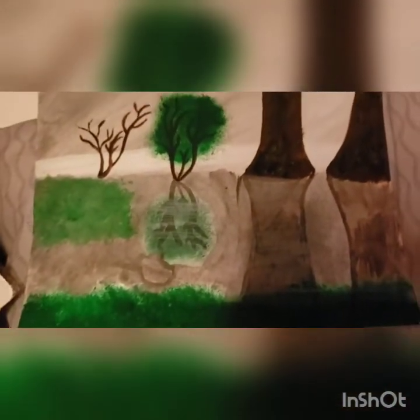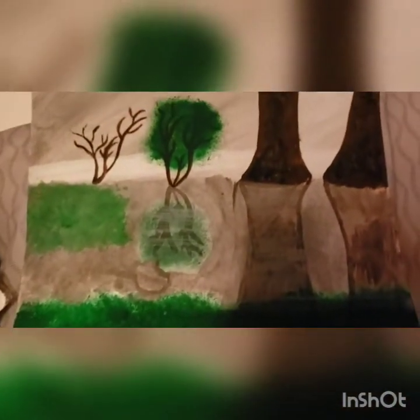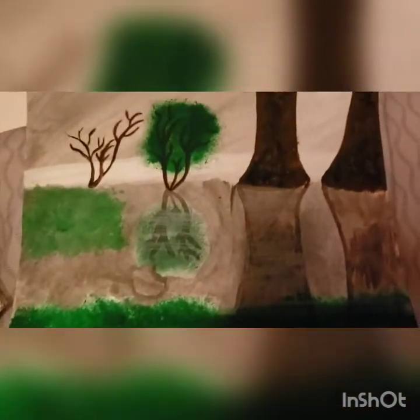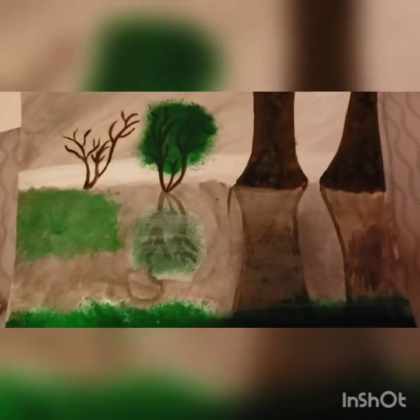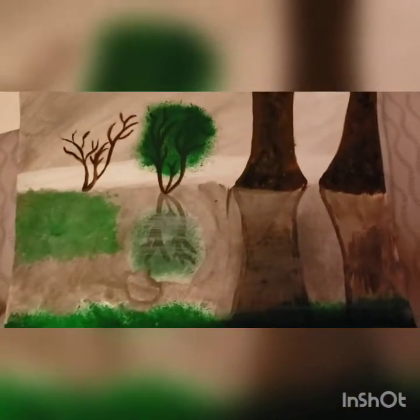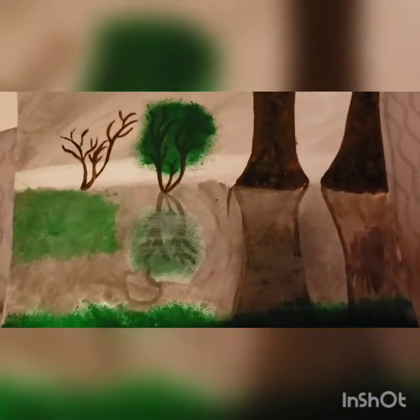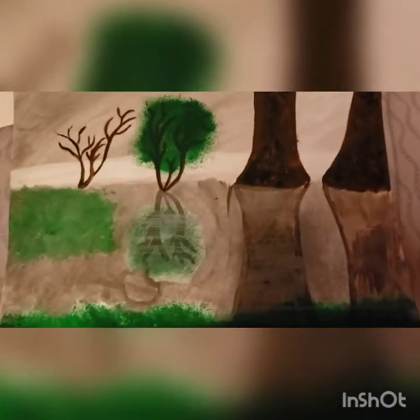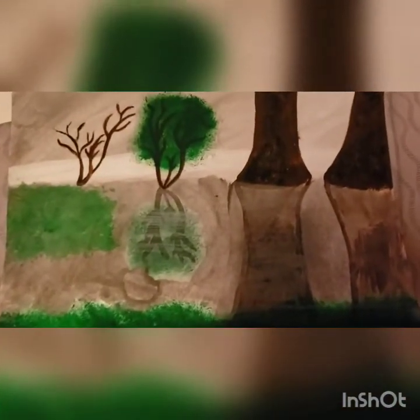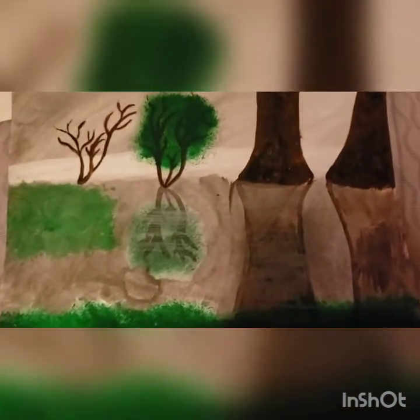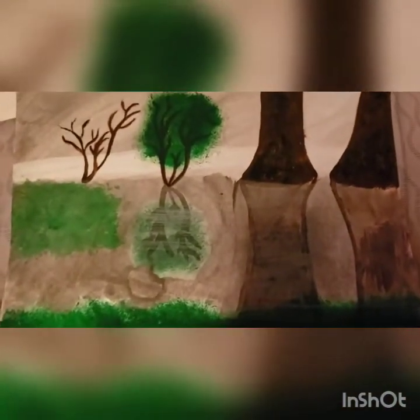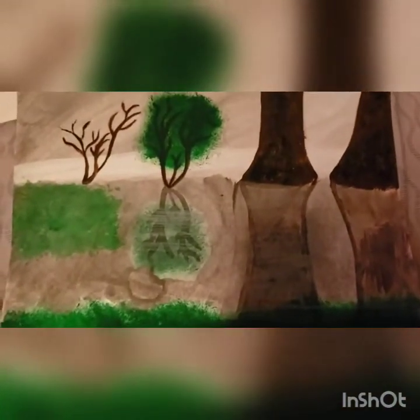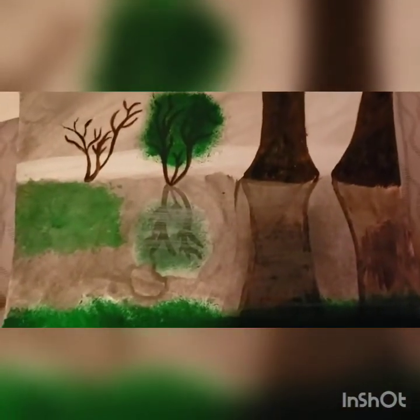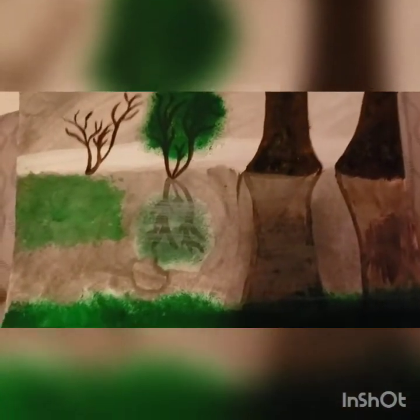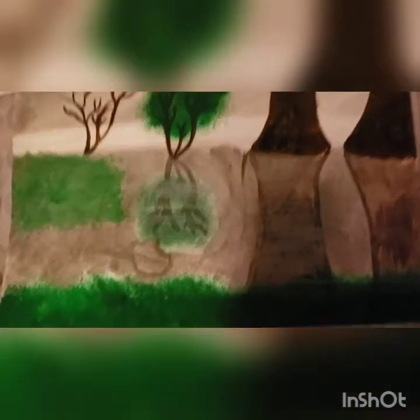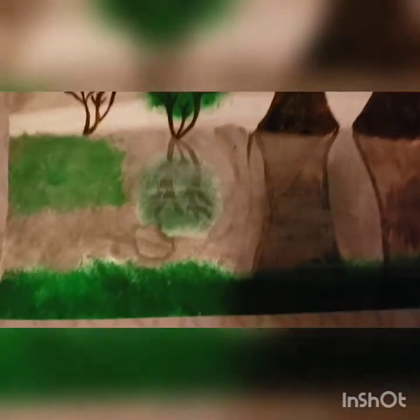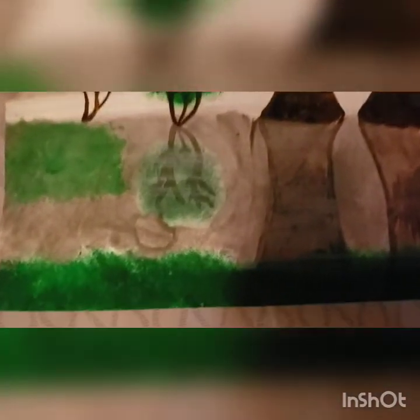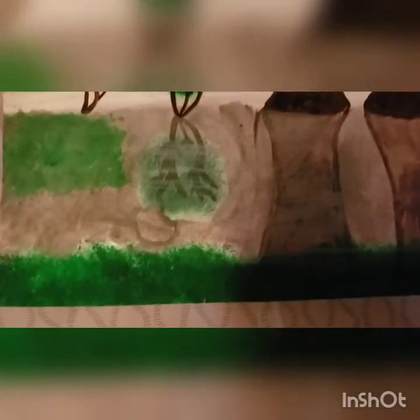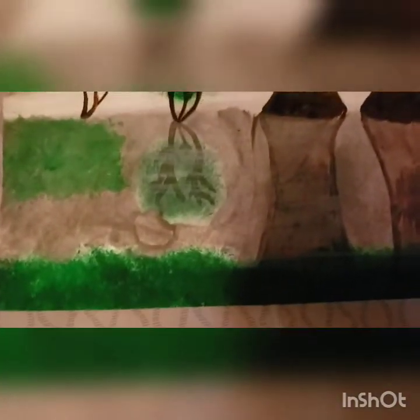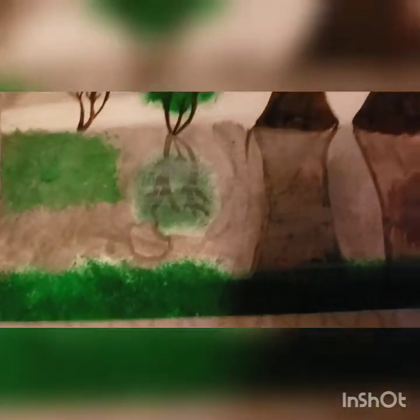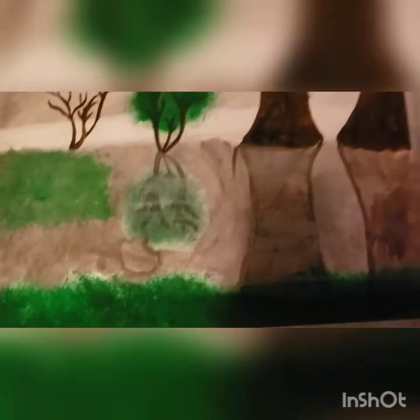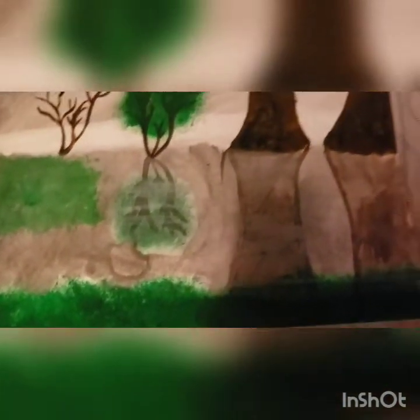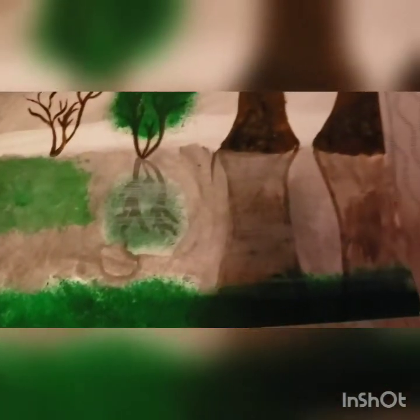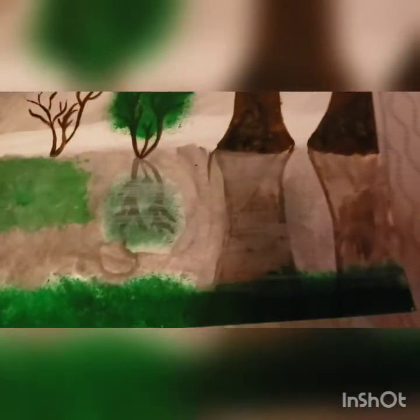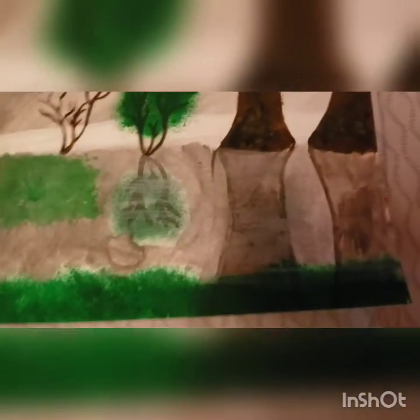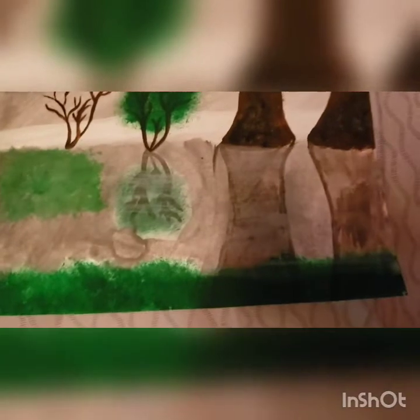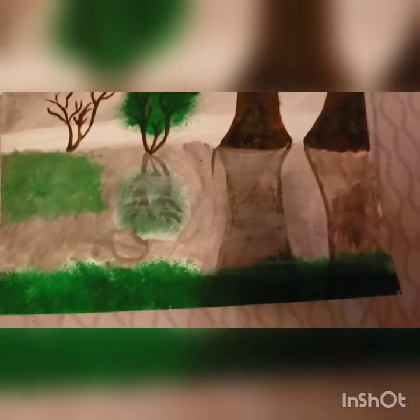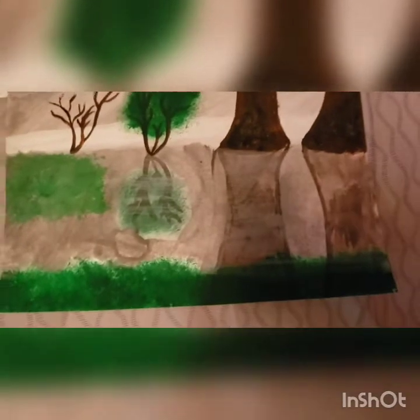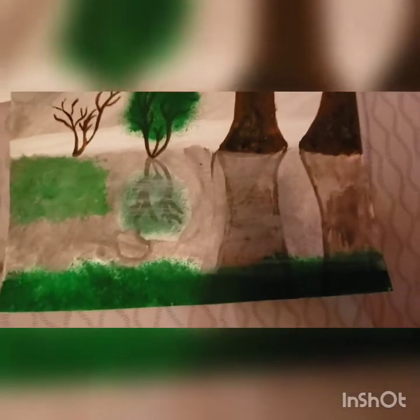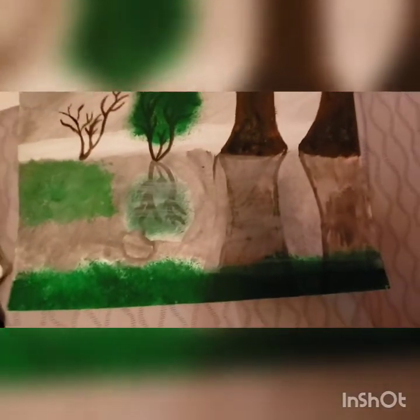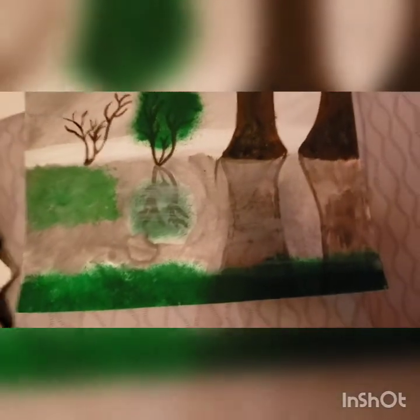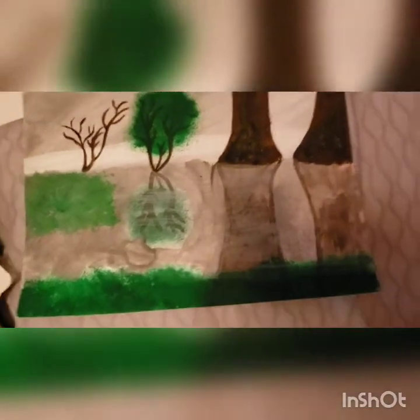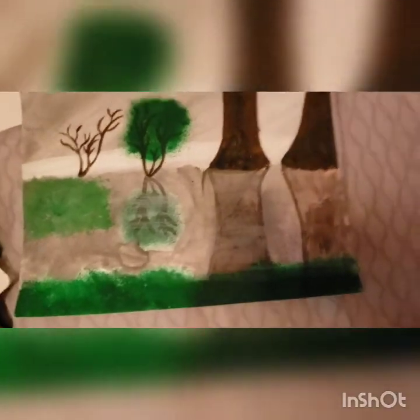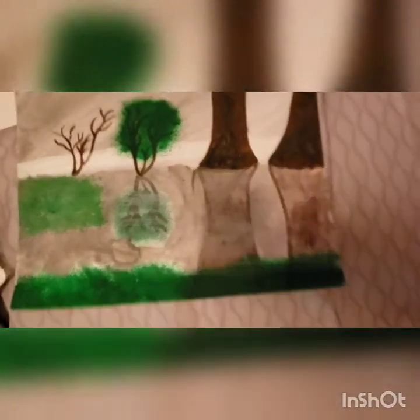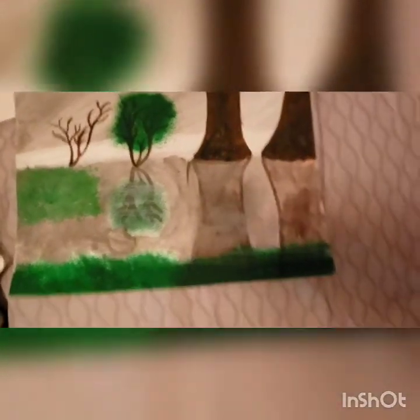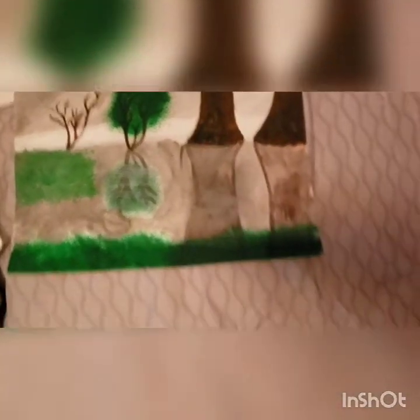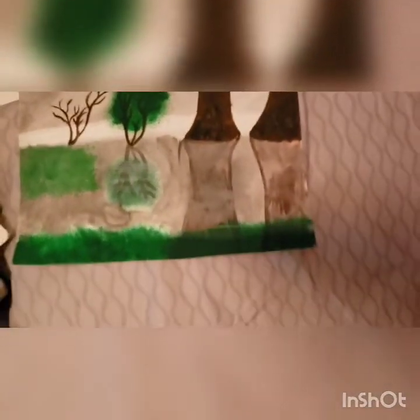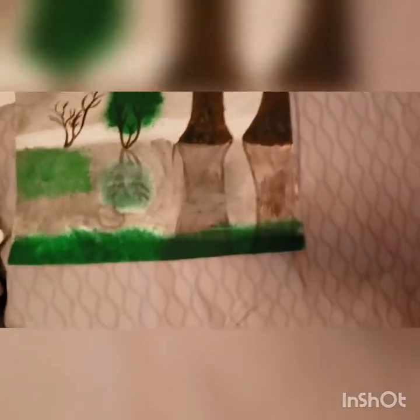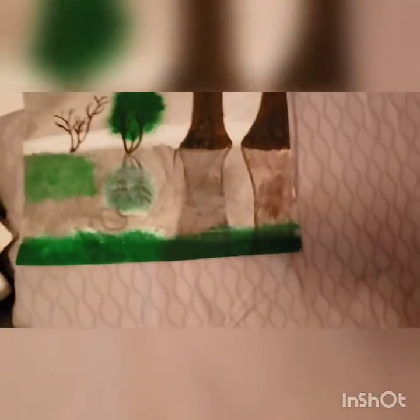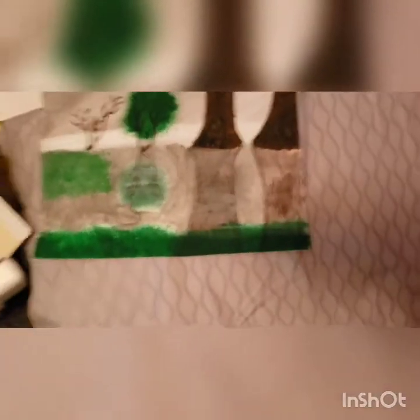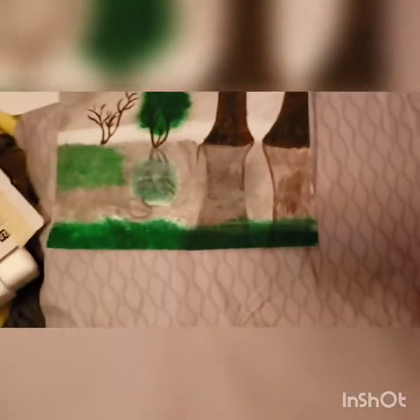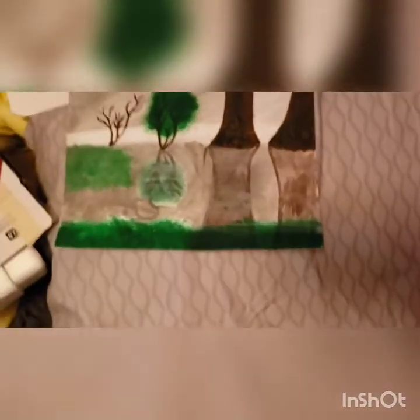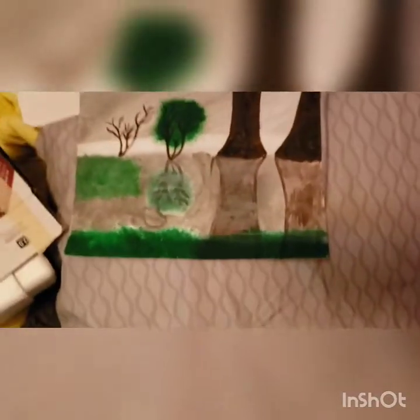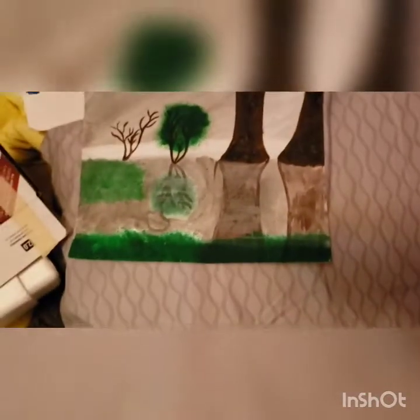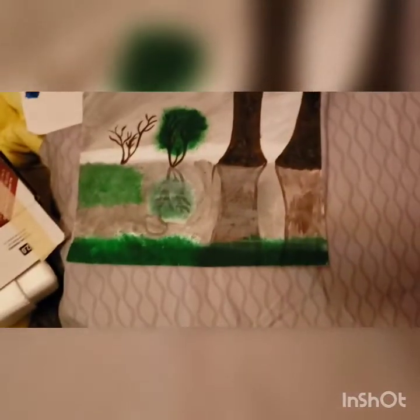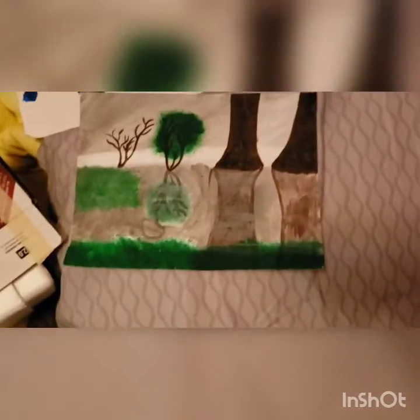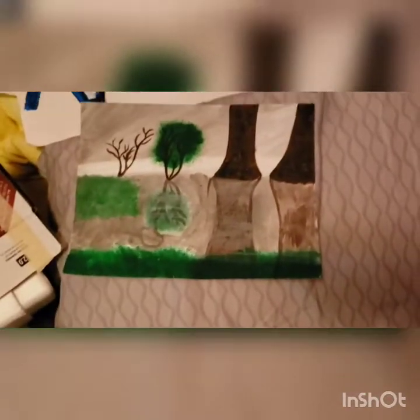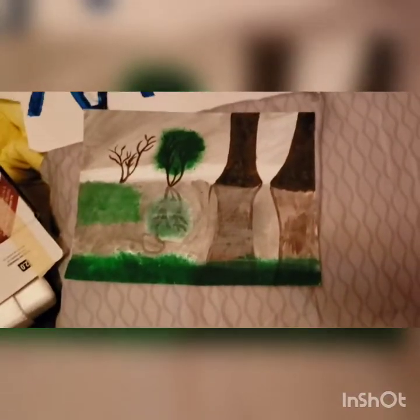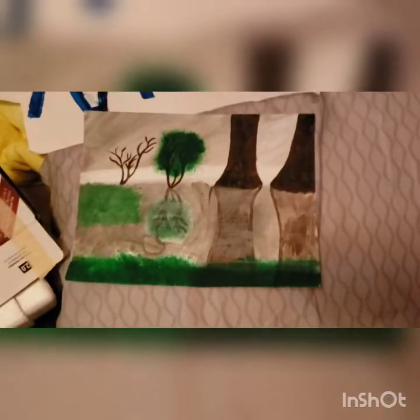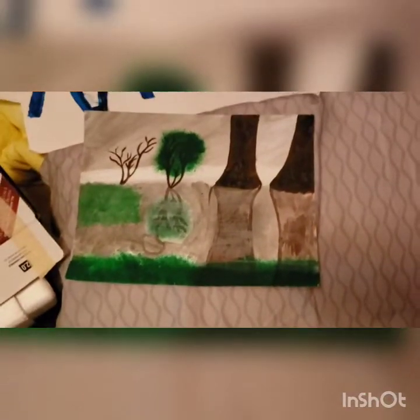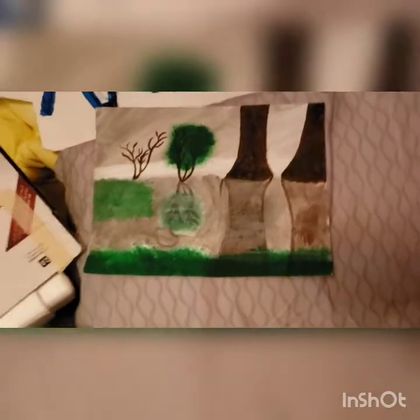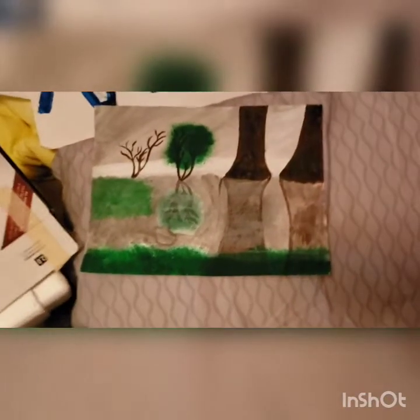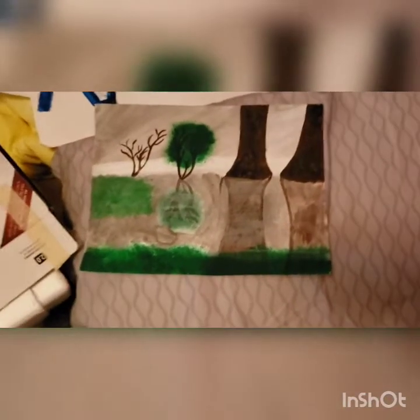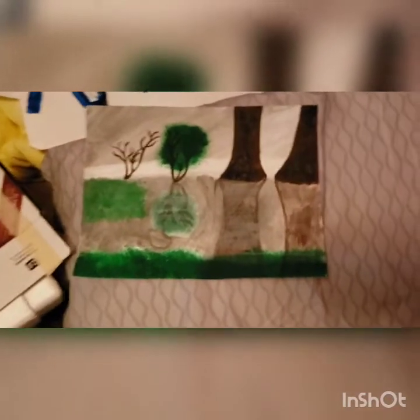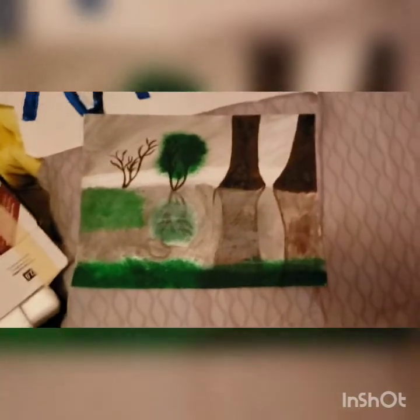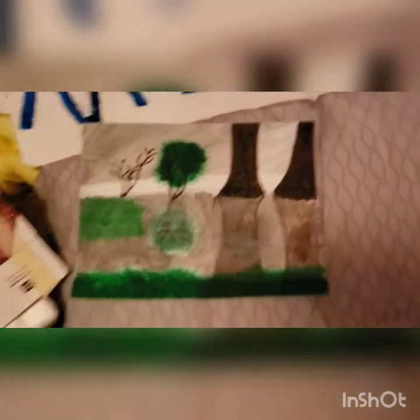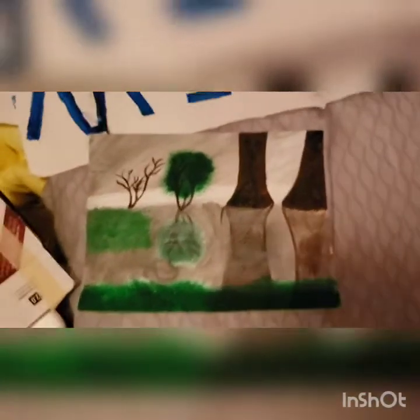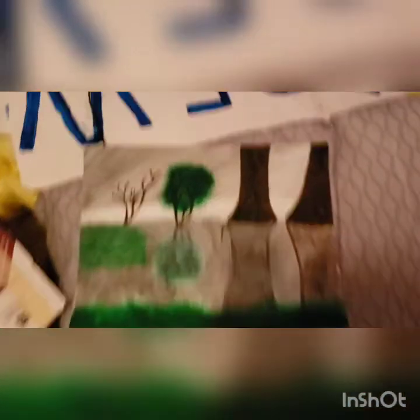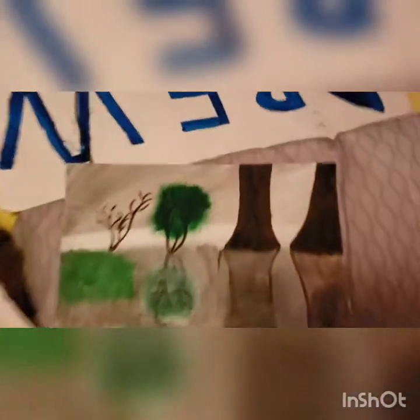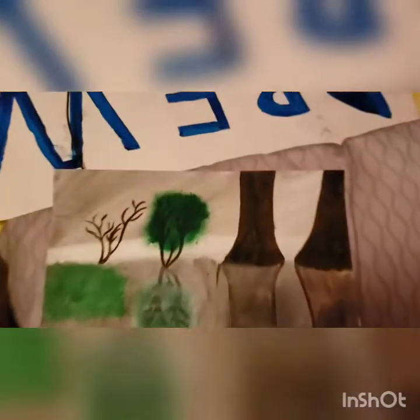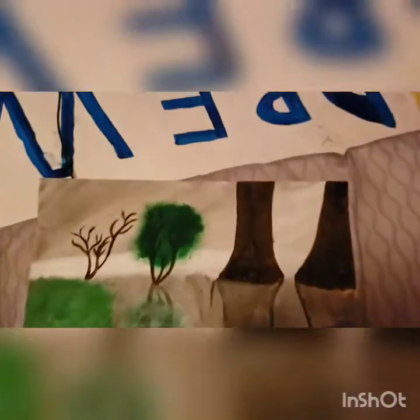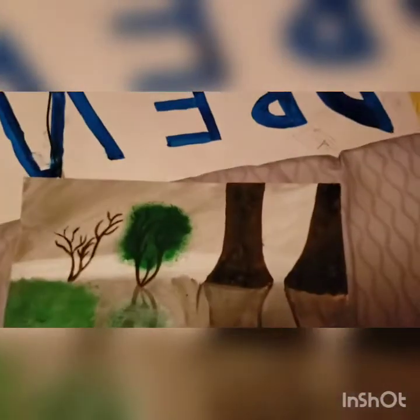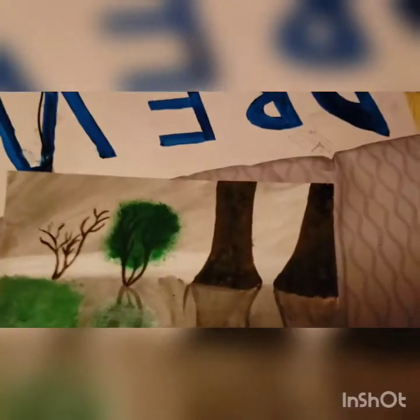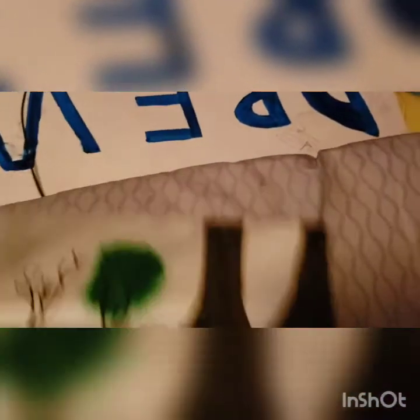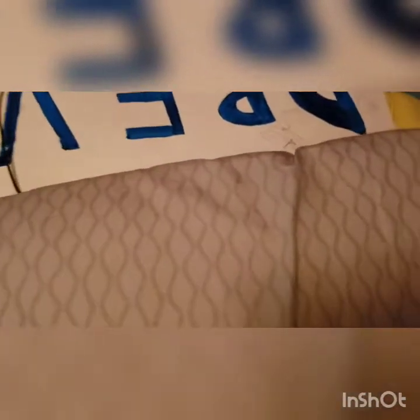A little bit of crosshatching for the water, just to get it a little different from the sky. Yeah, that's what I did.